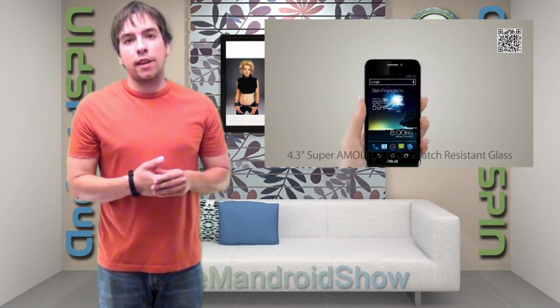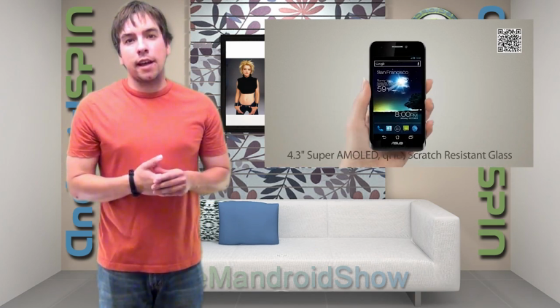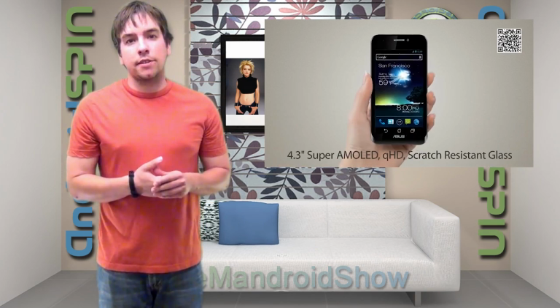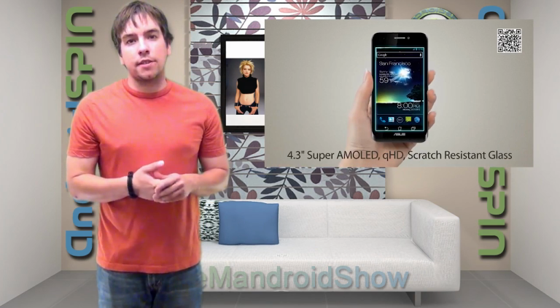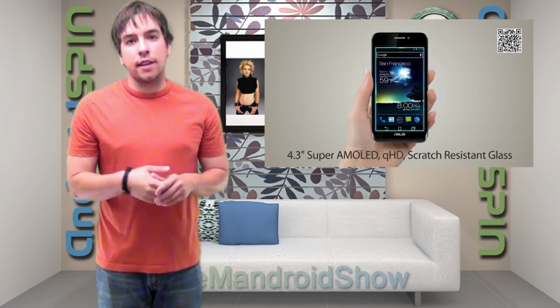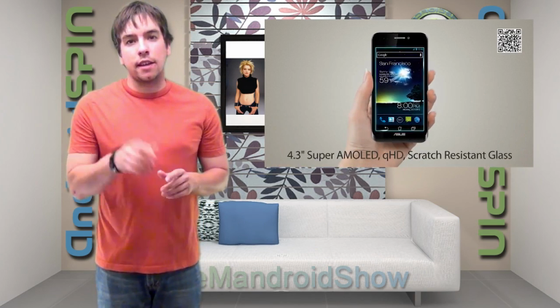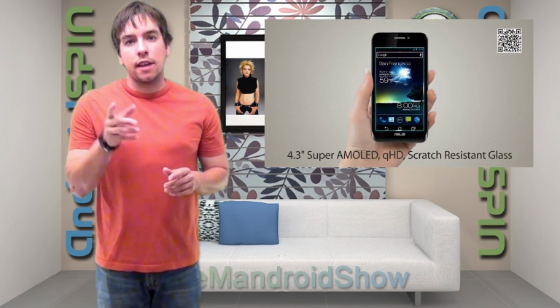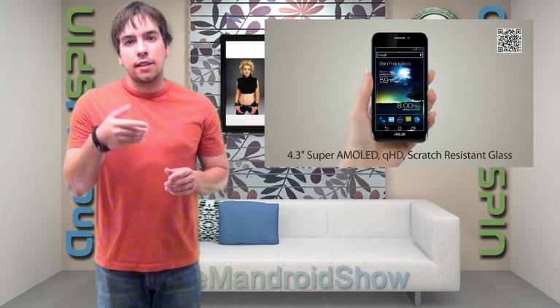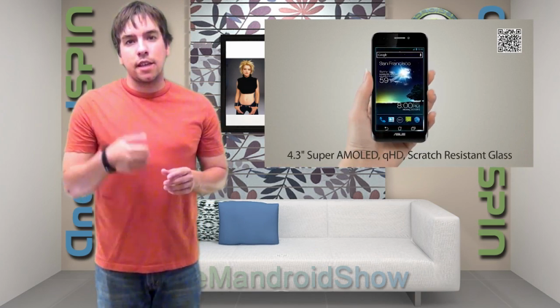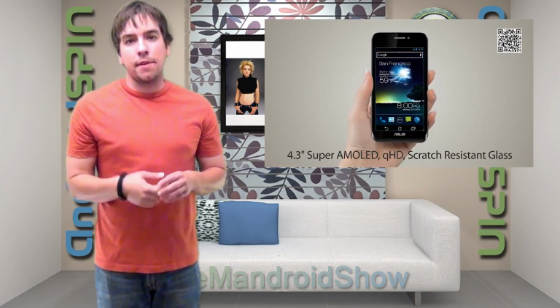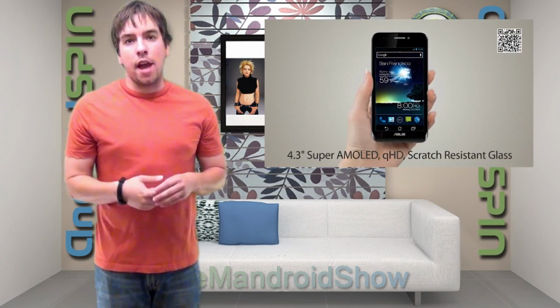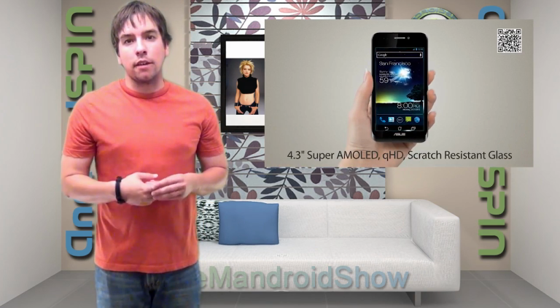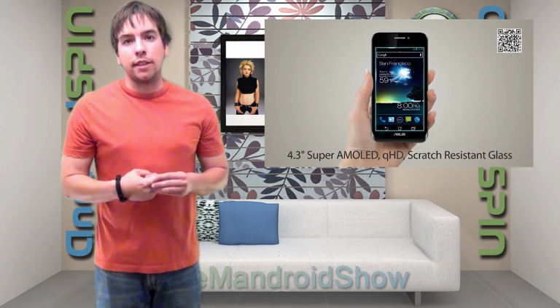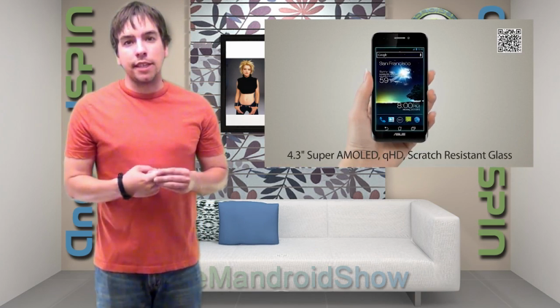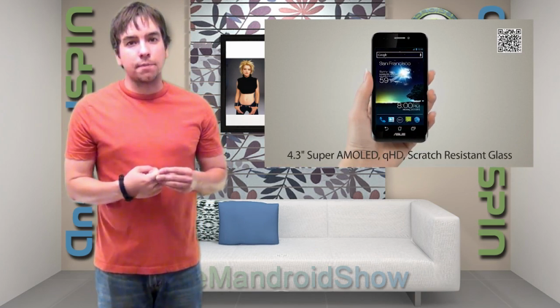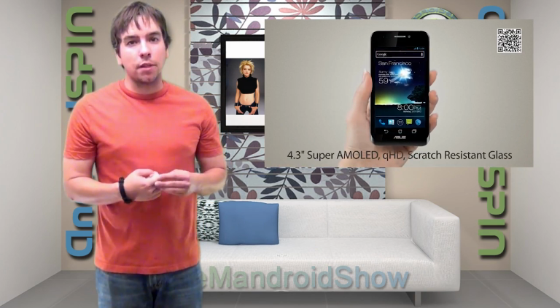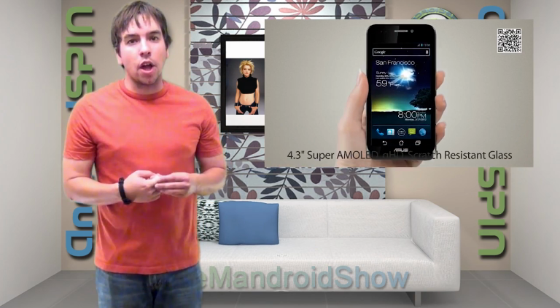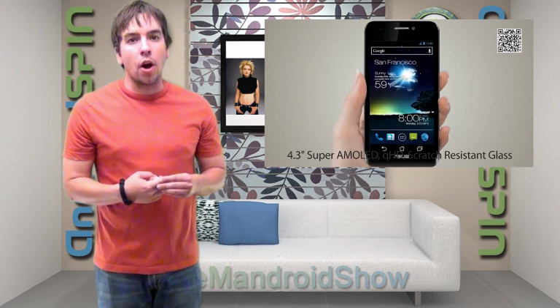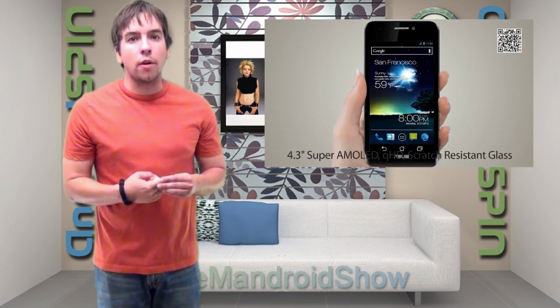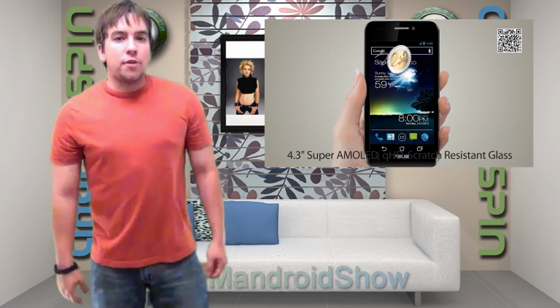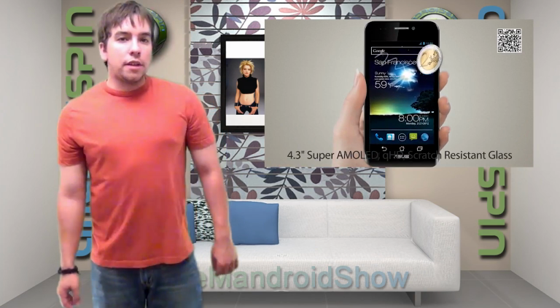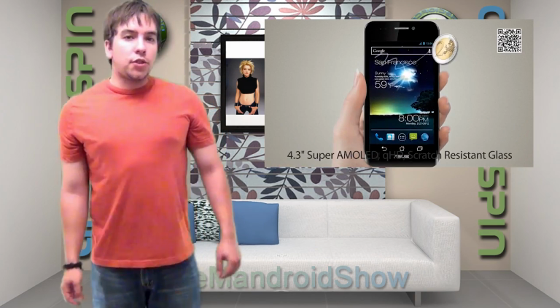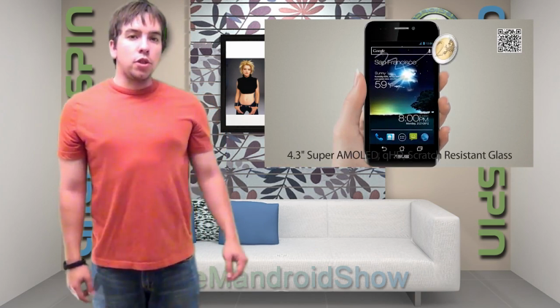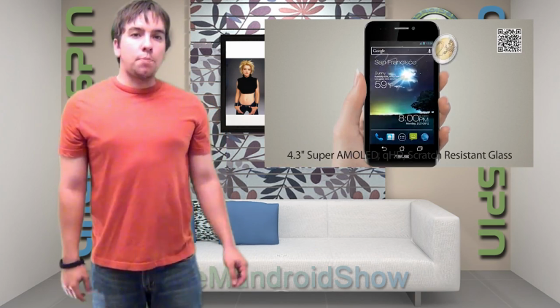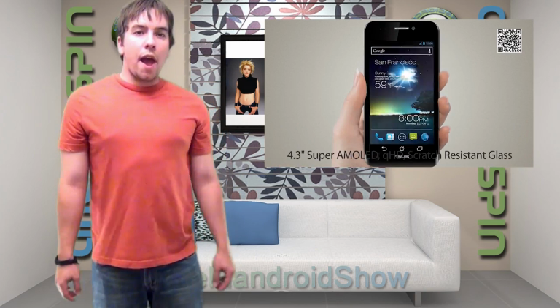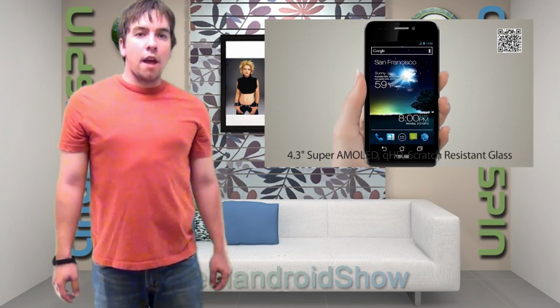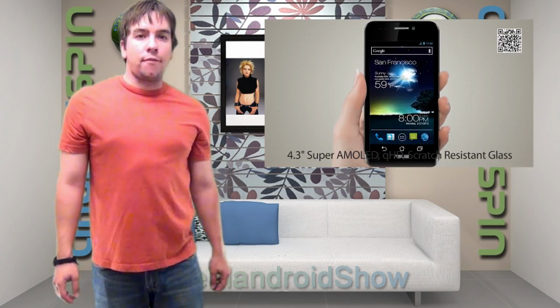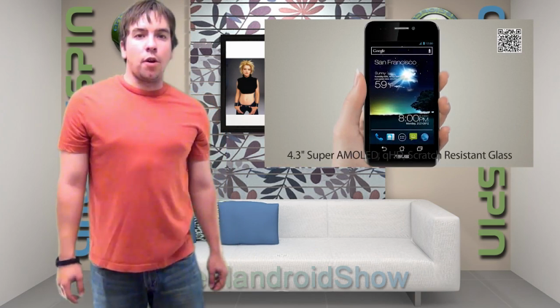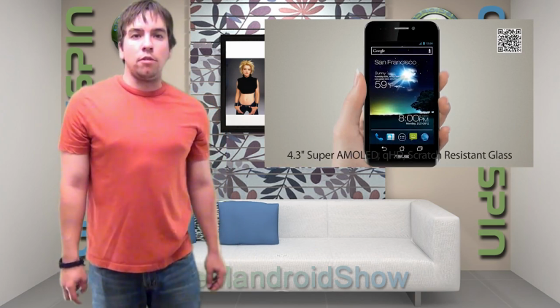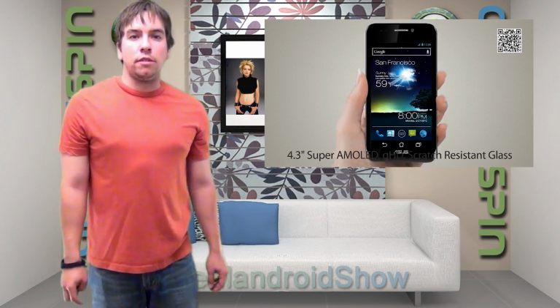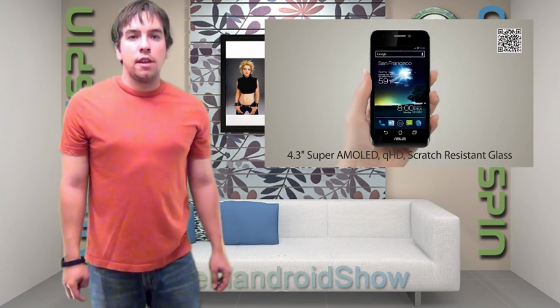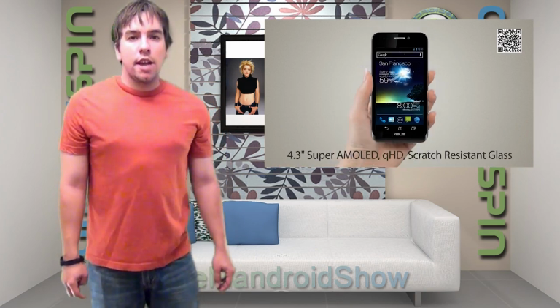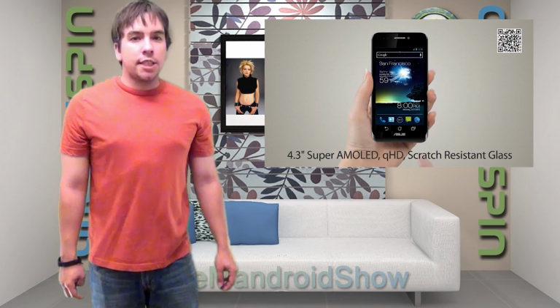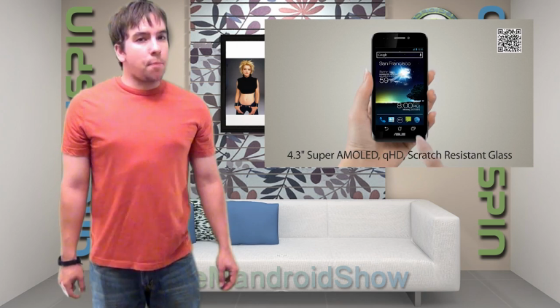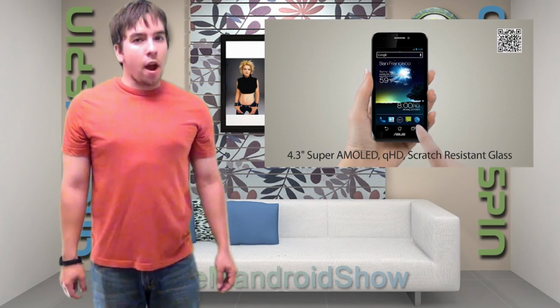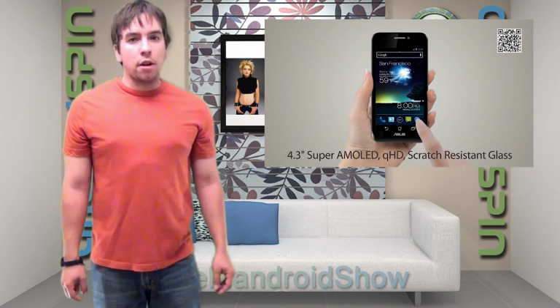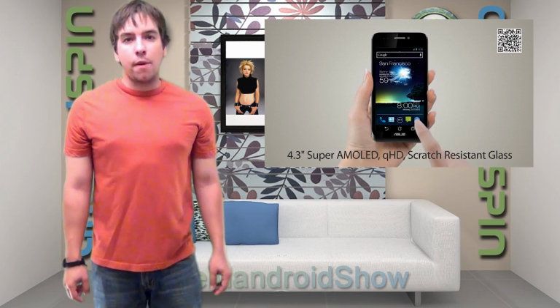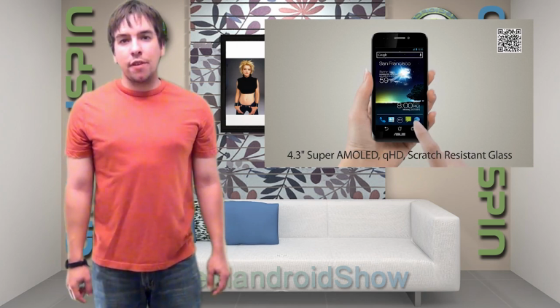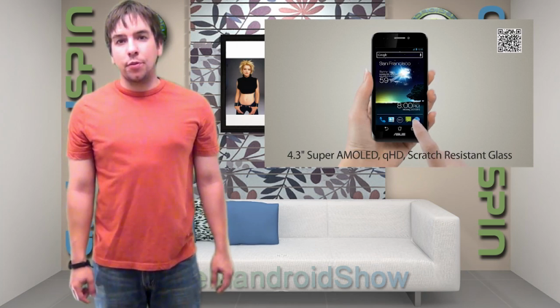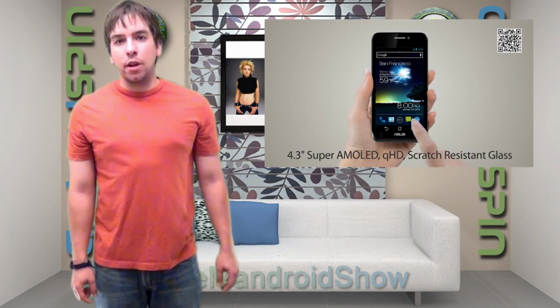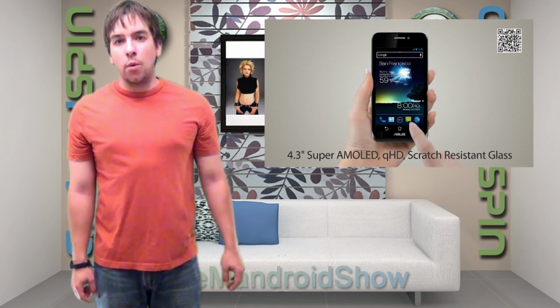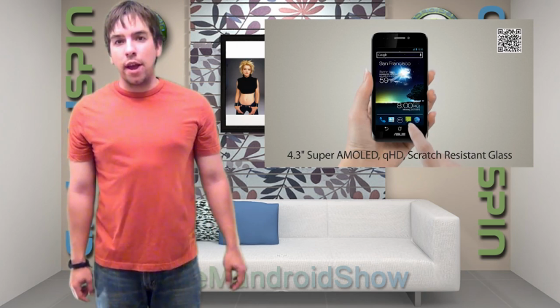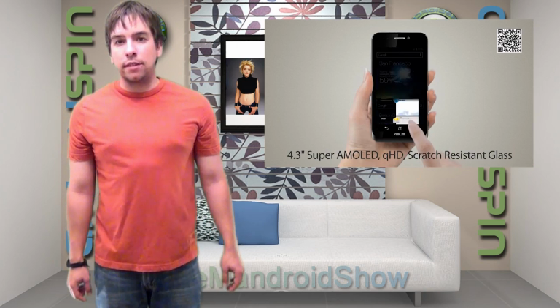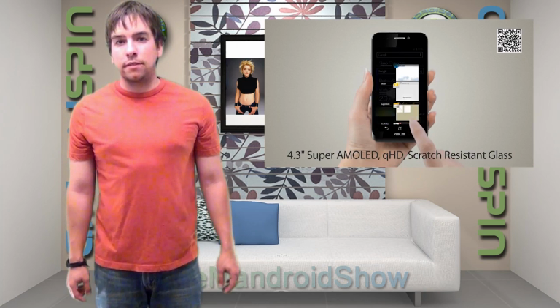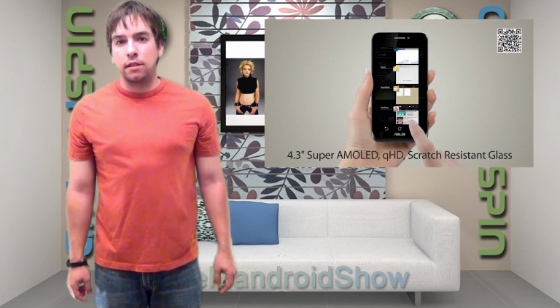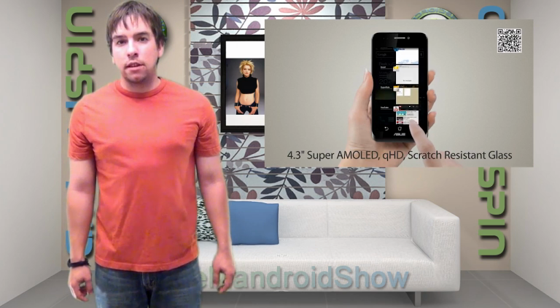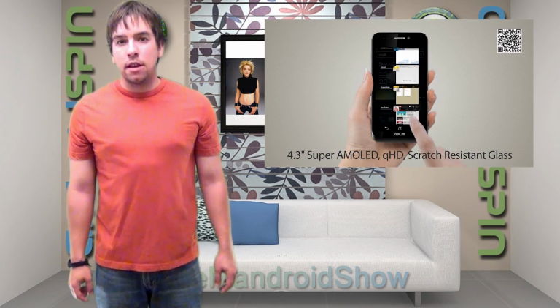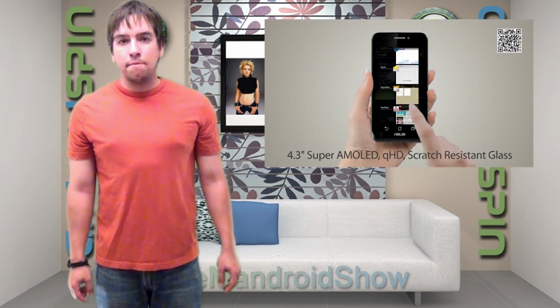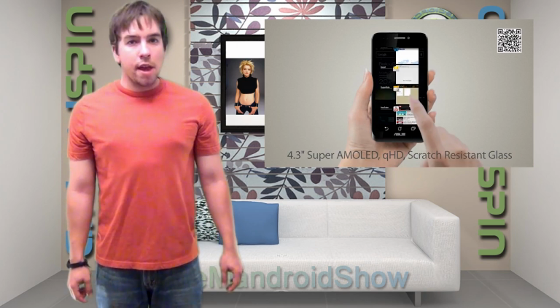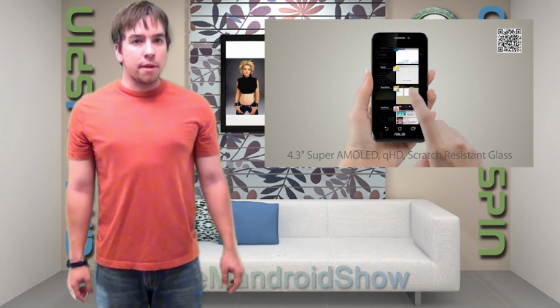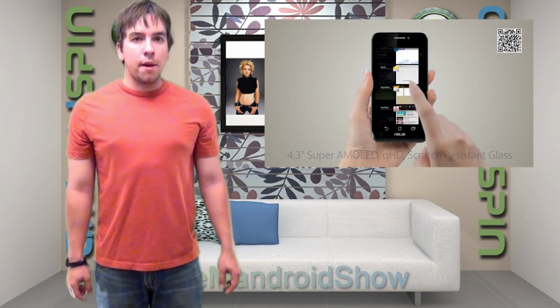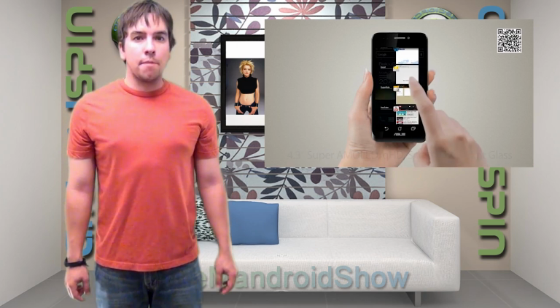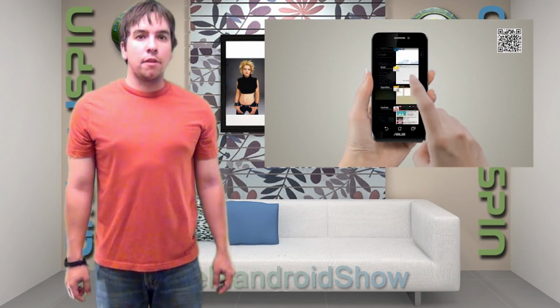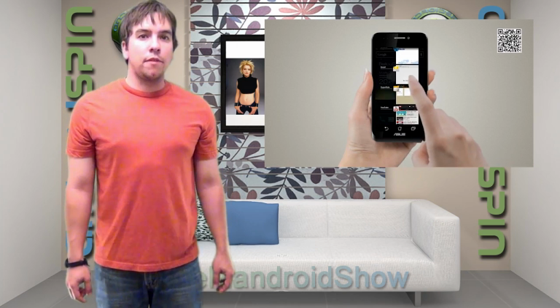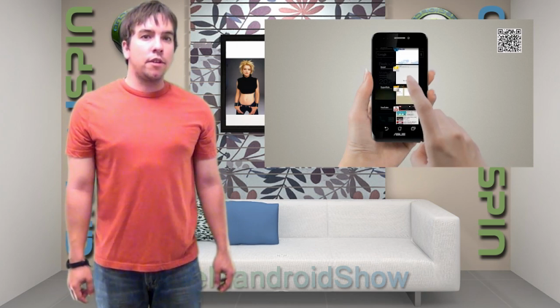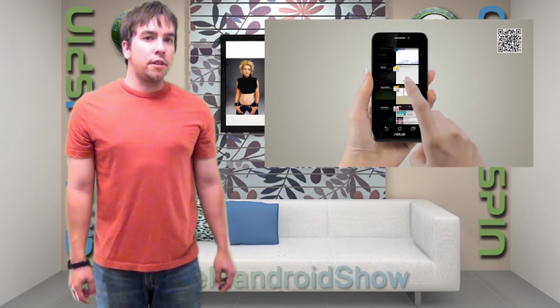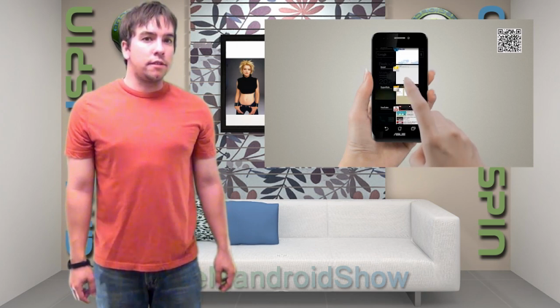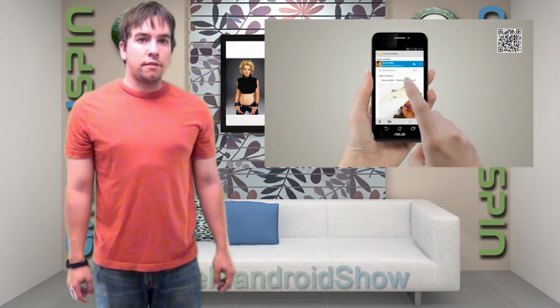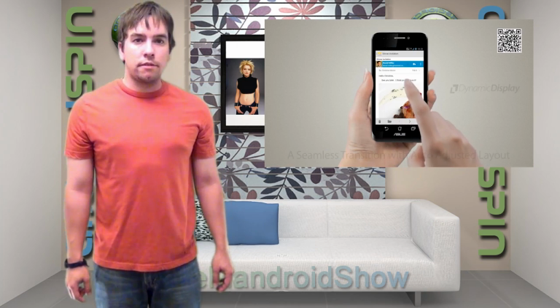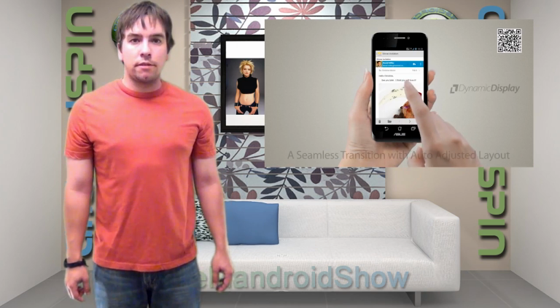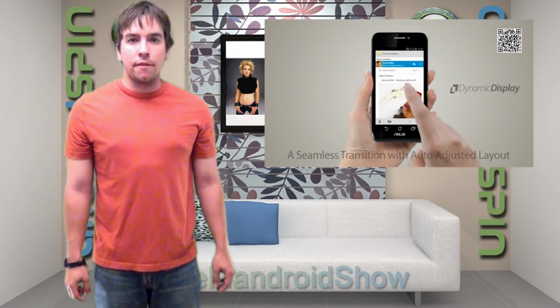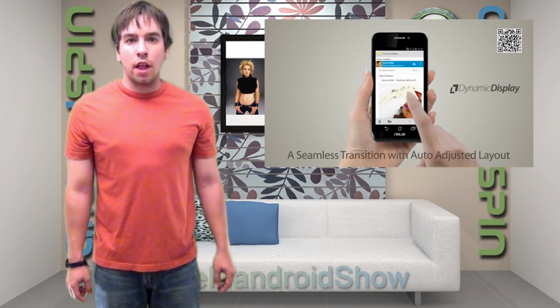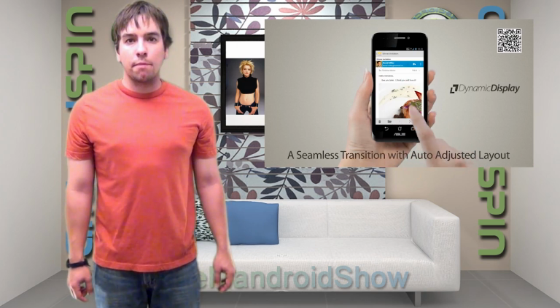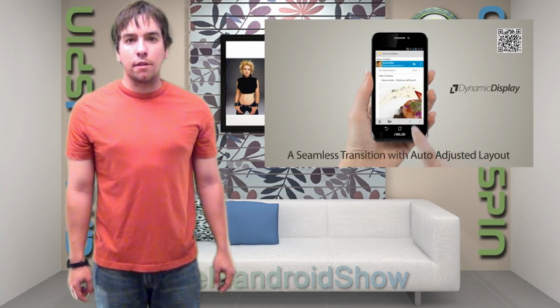What do you guys think? Tell me down in the links below. This is the PadPhone — inspired by three-way versatility, made by creative developers.